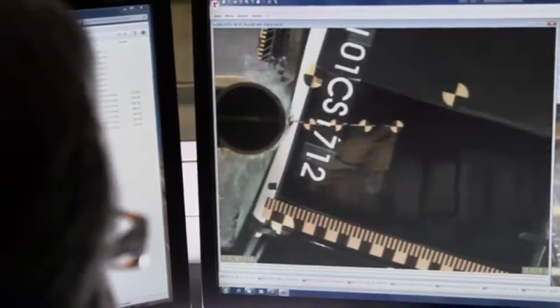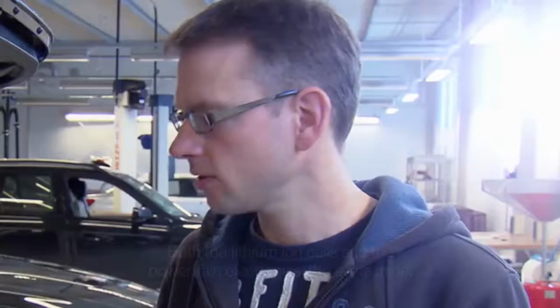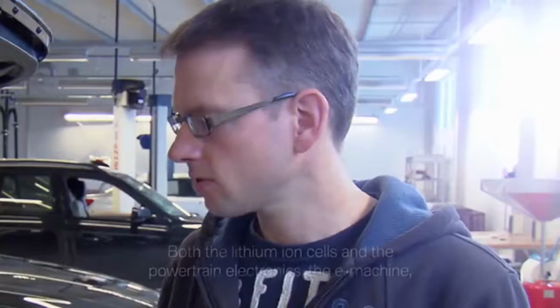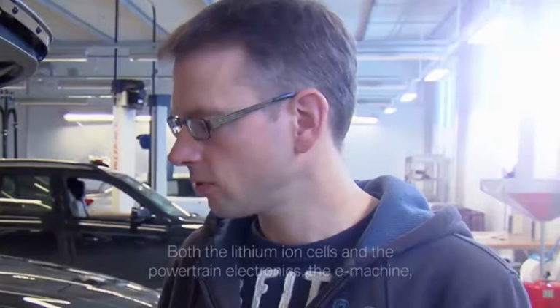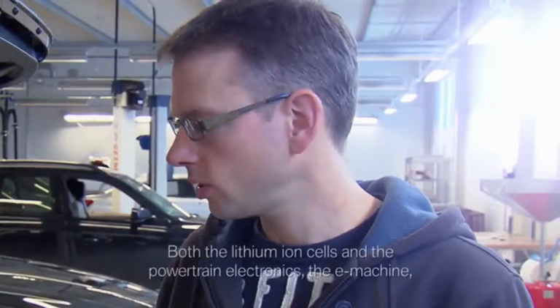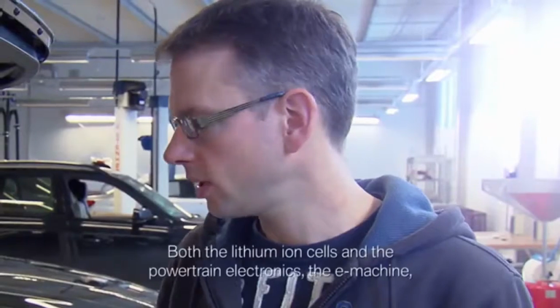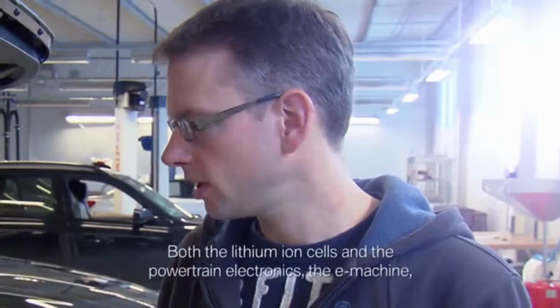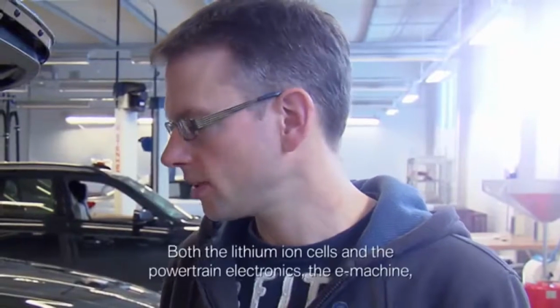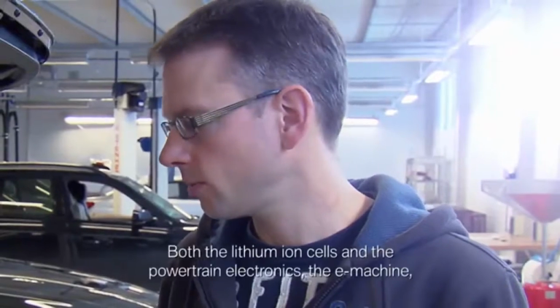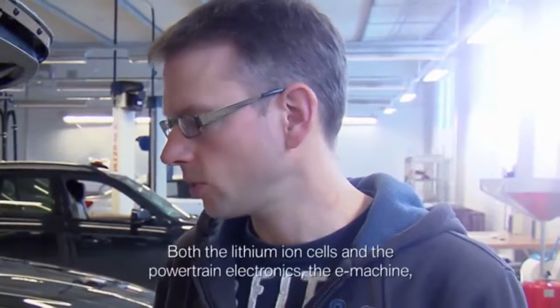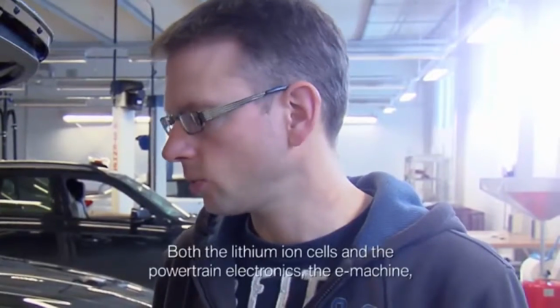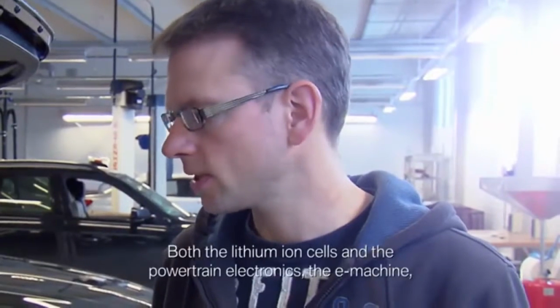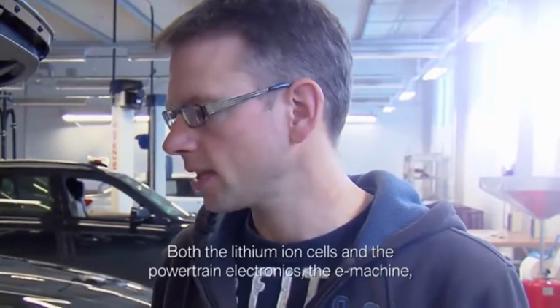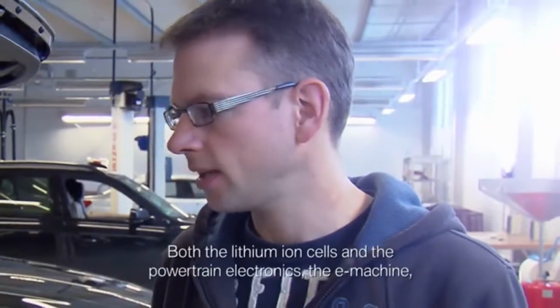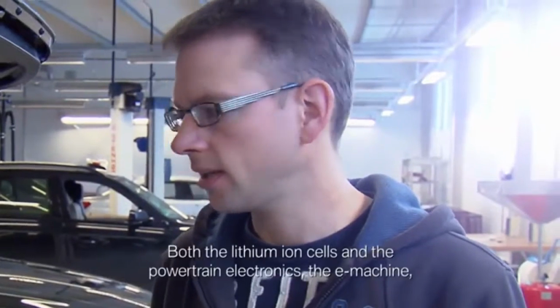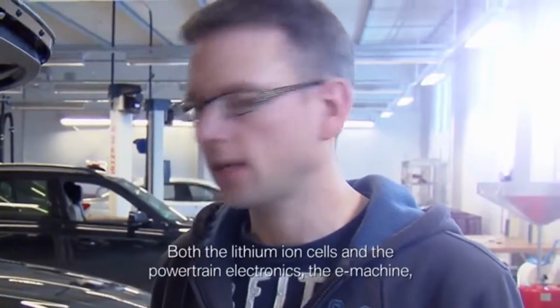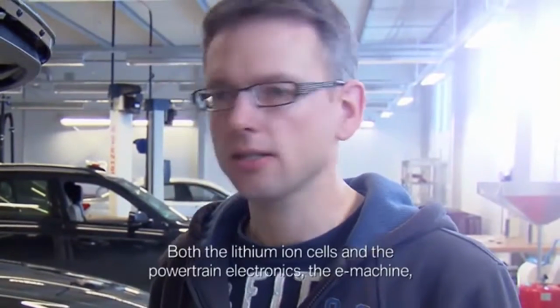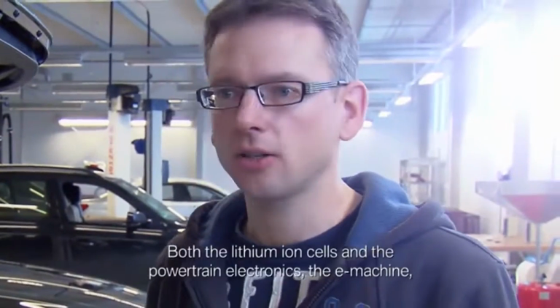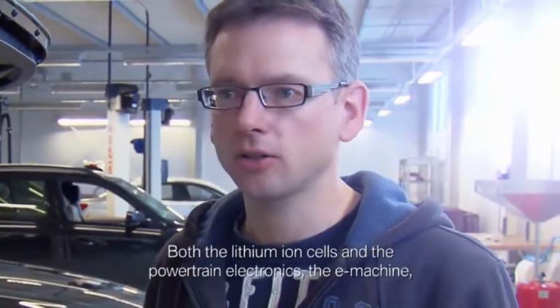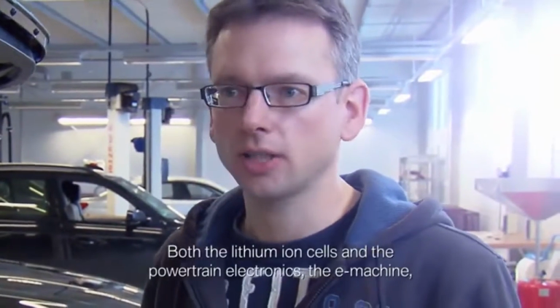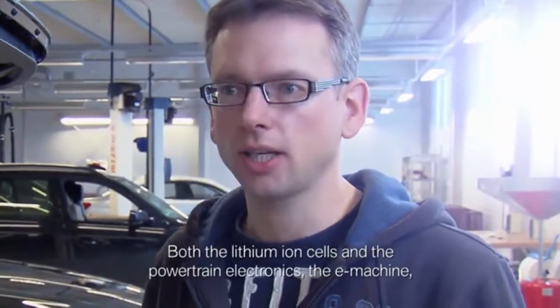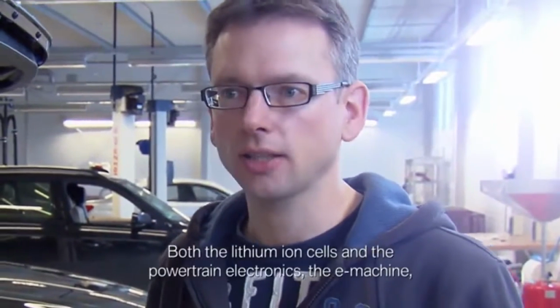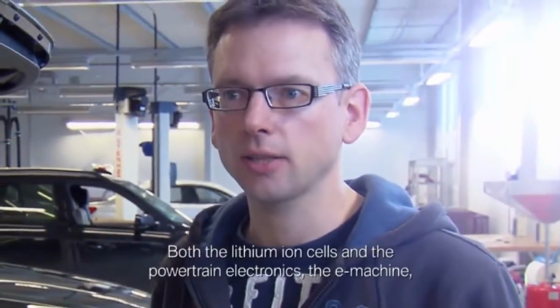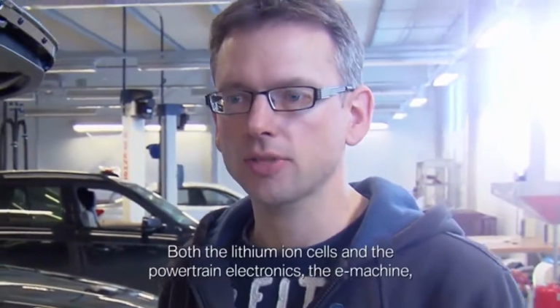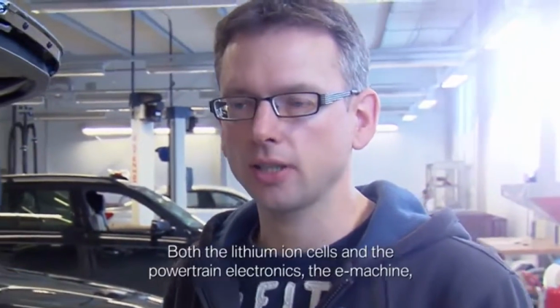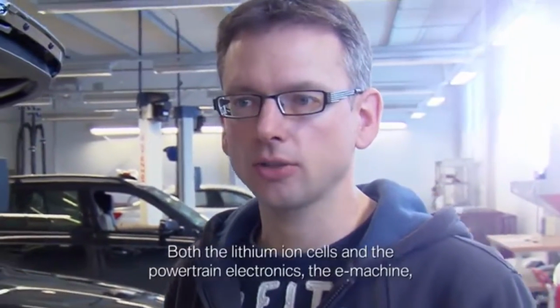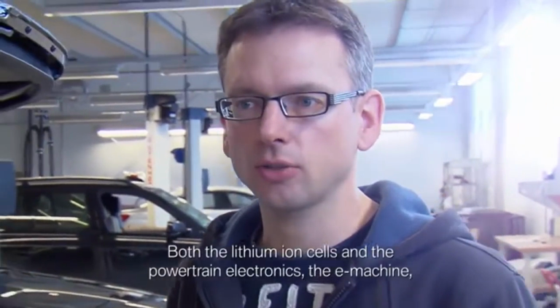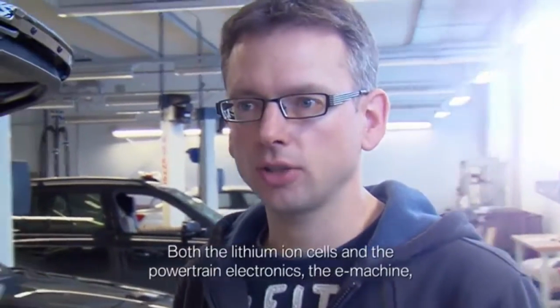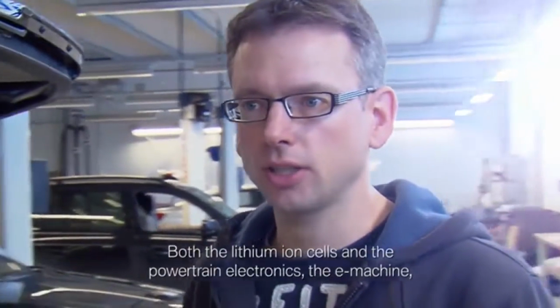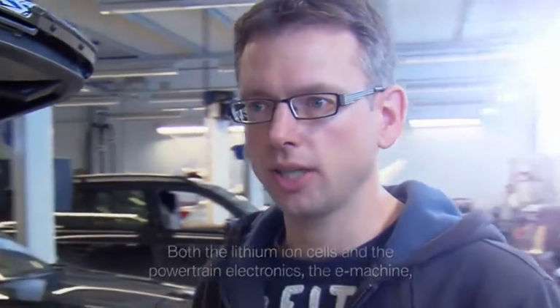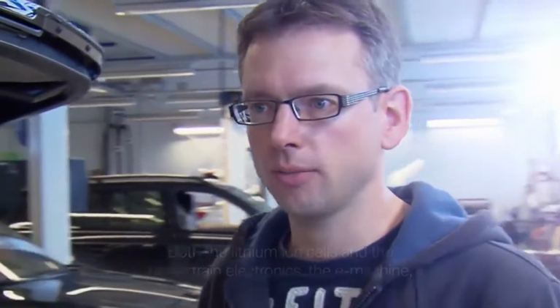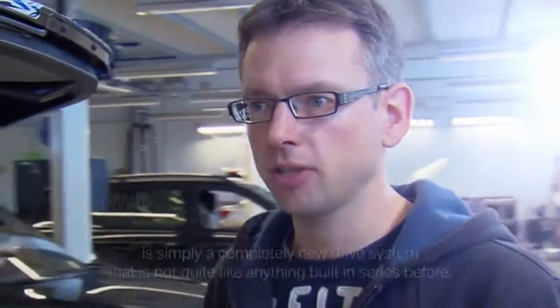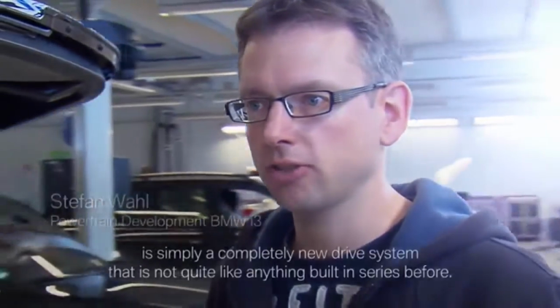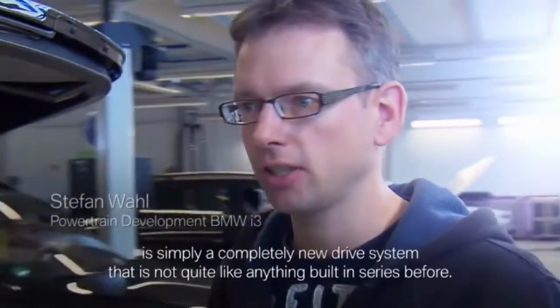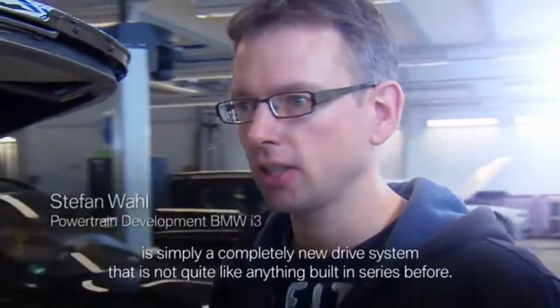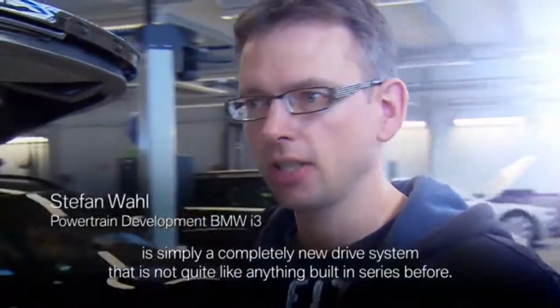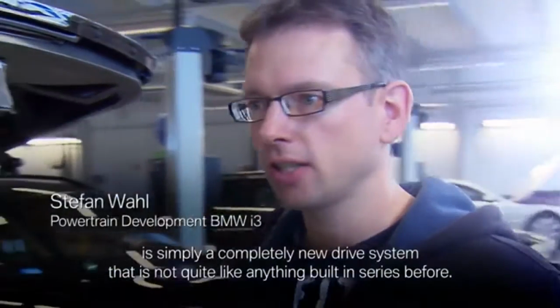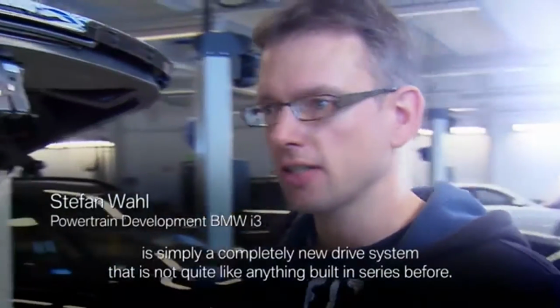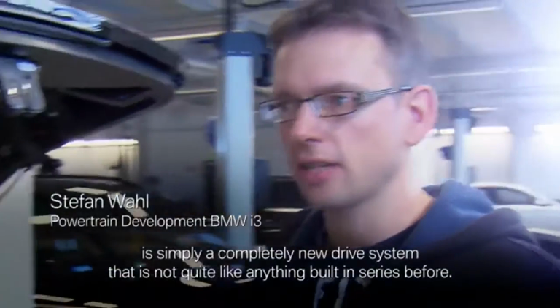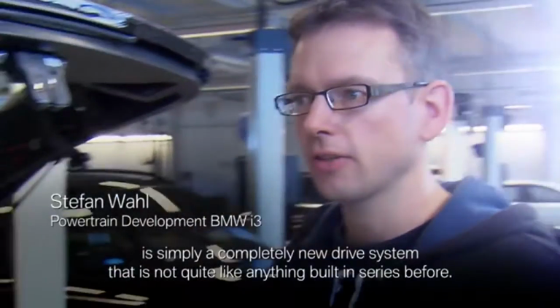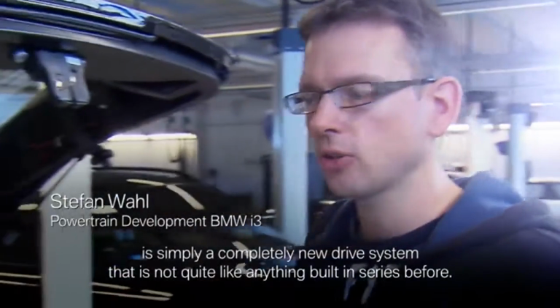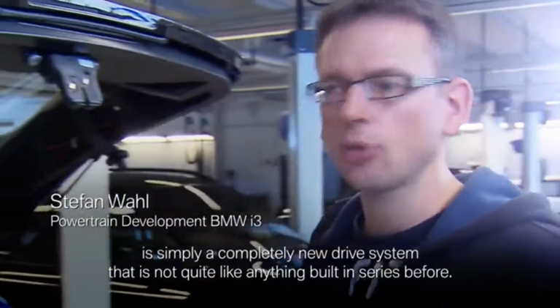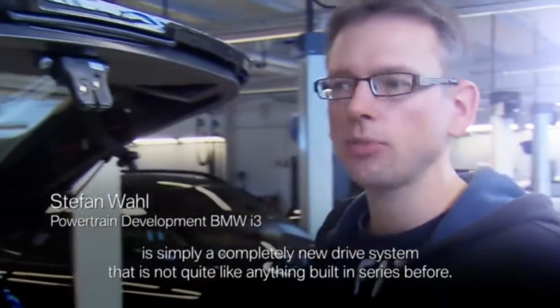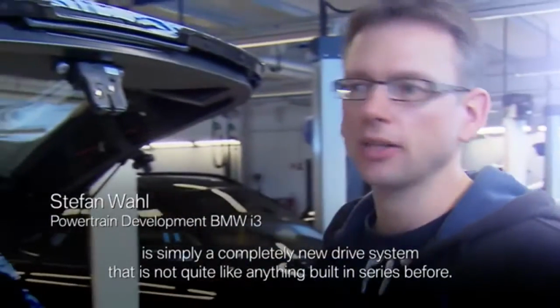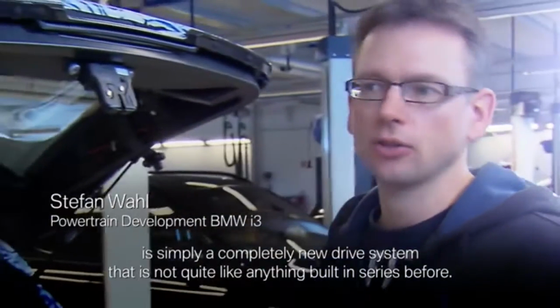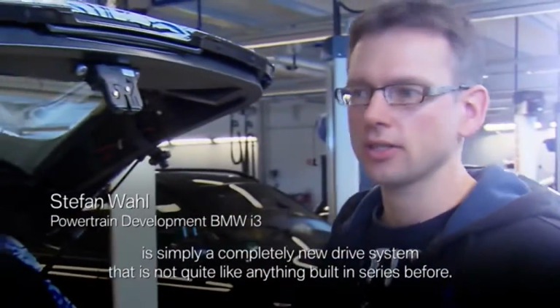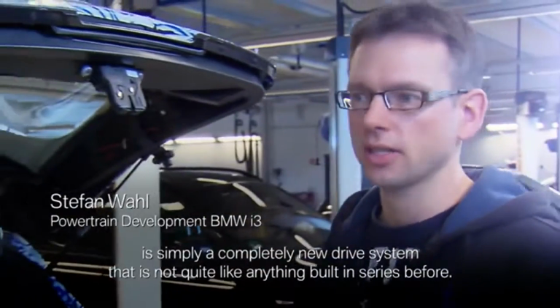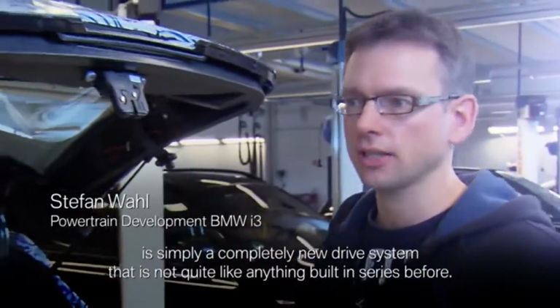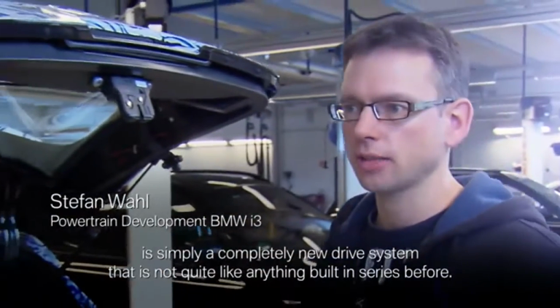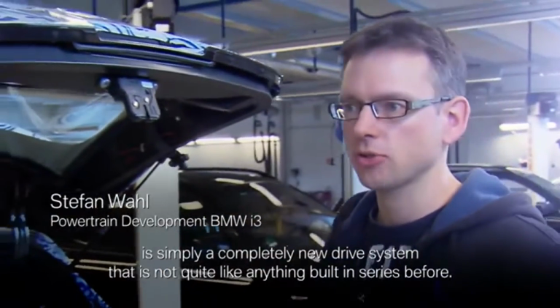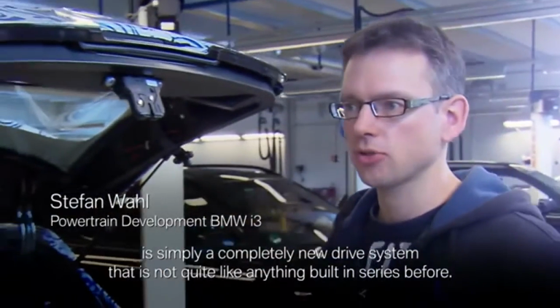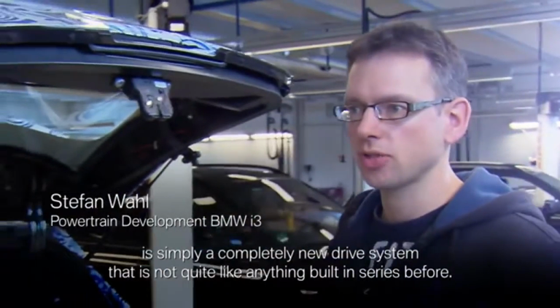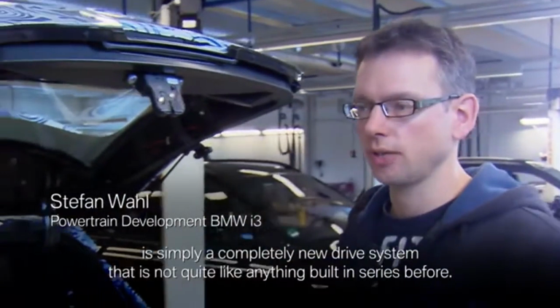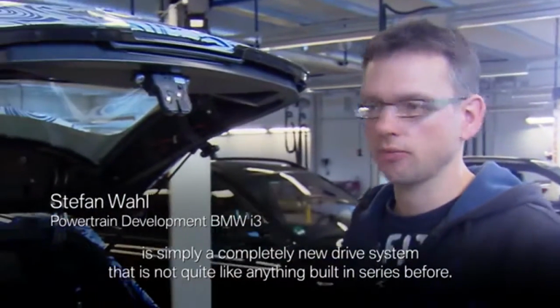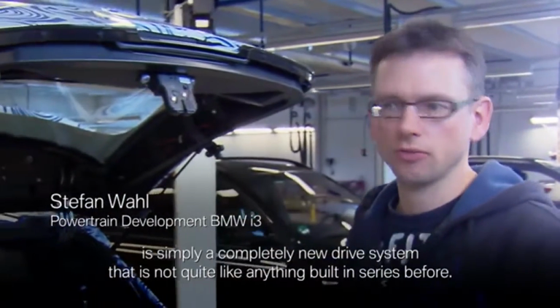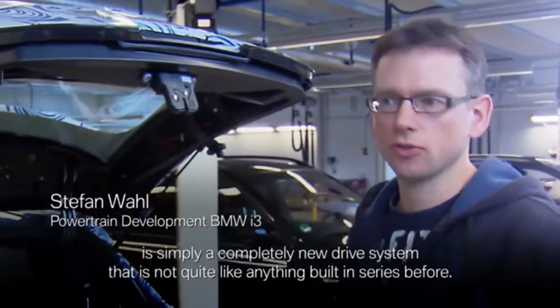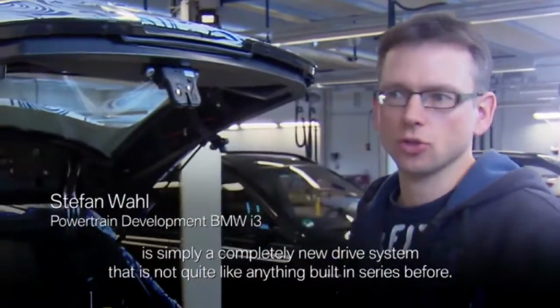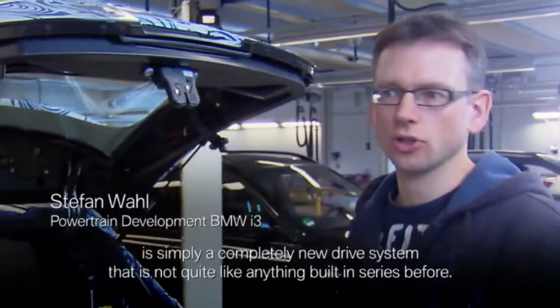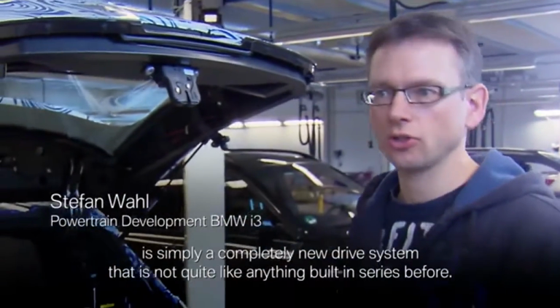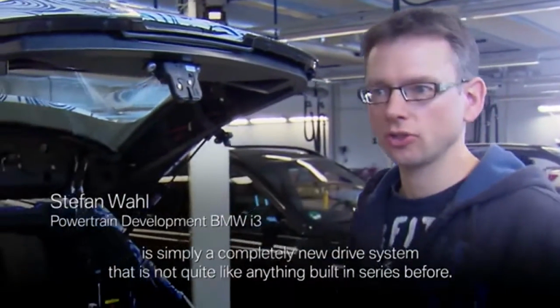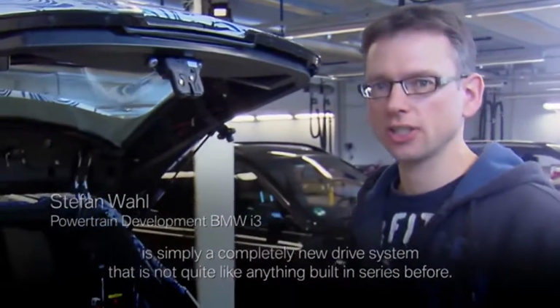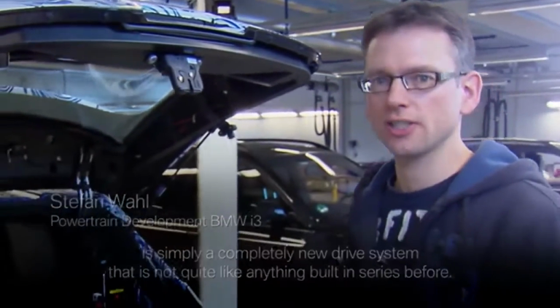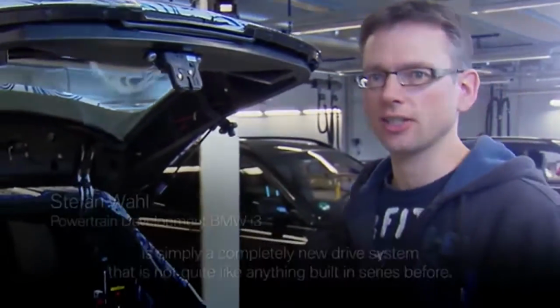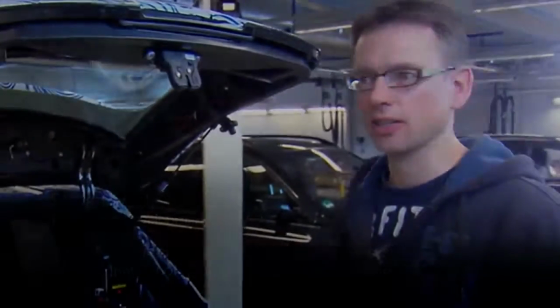Both the Lithium-Ion cells as well as the drive electronics, the E-Machine, is a completely new system, as we have not yet seen today.